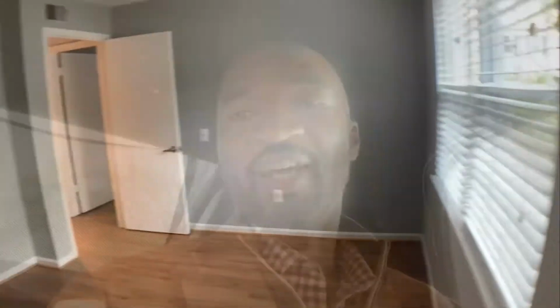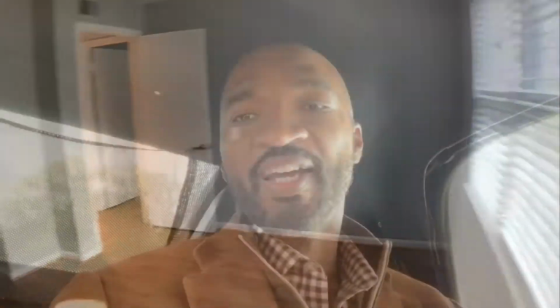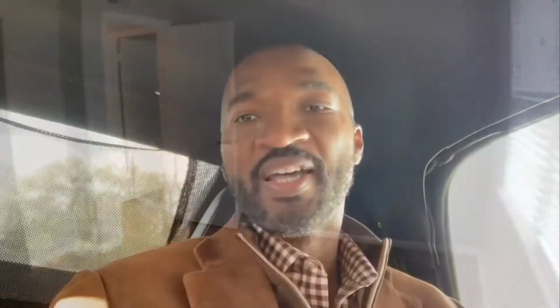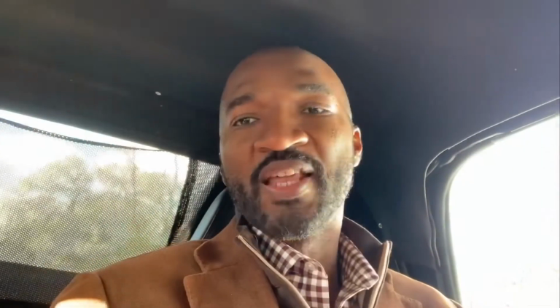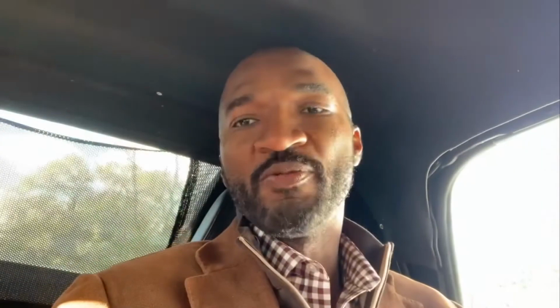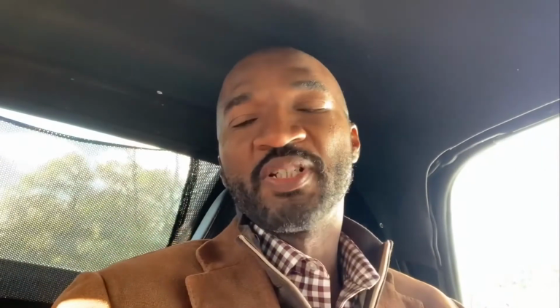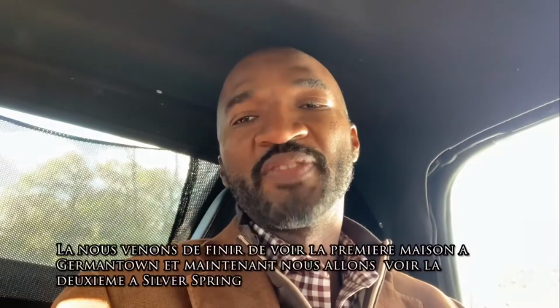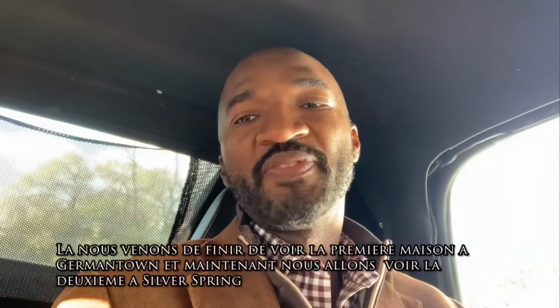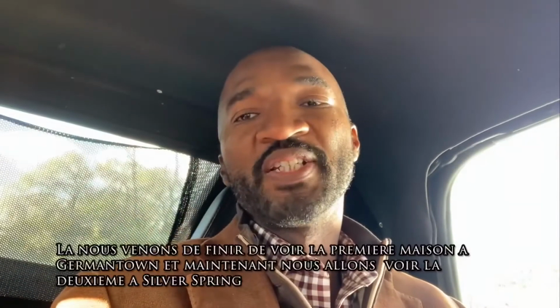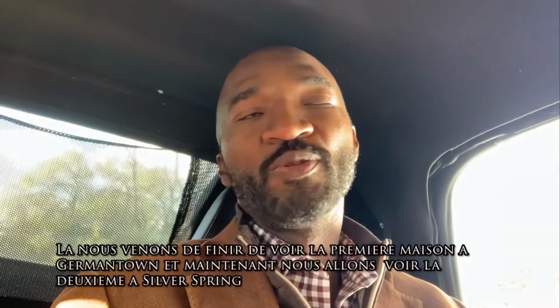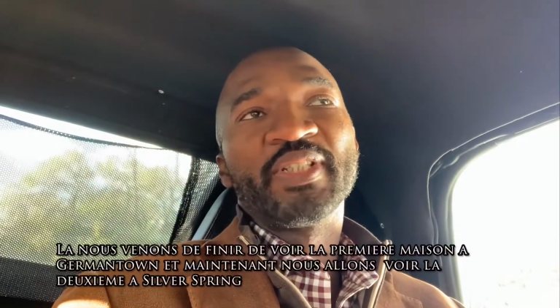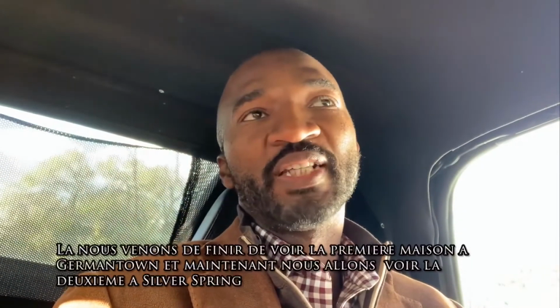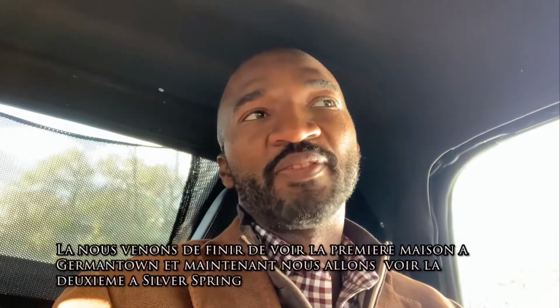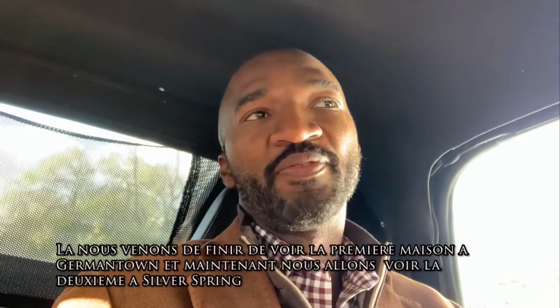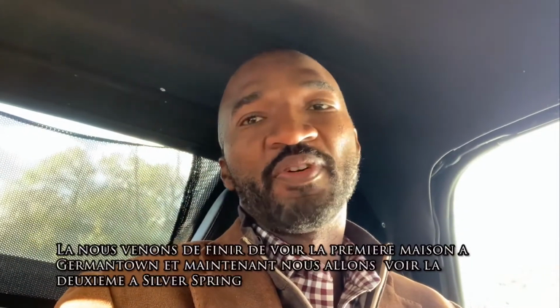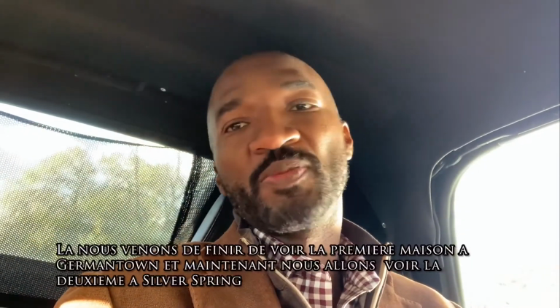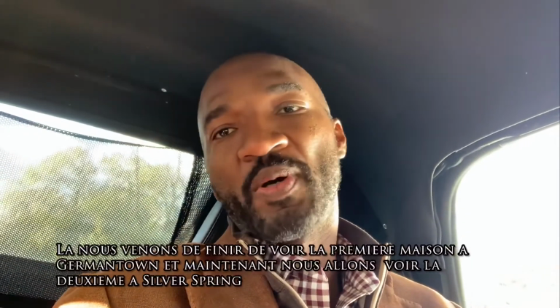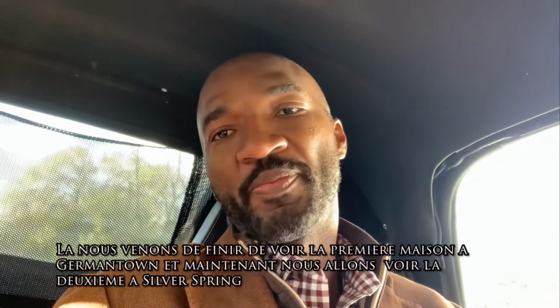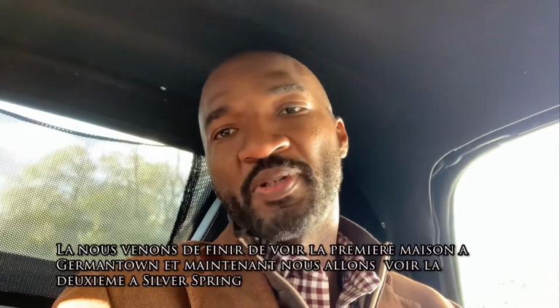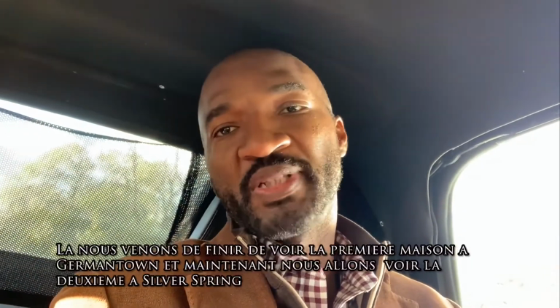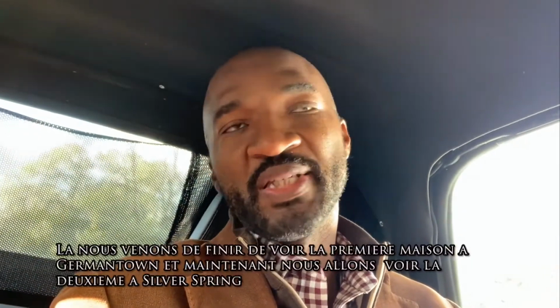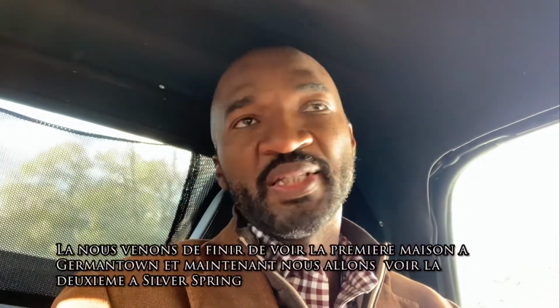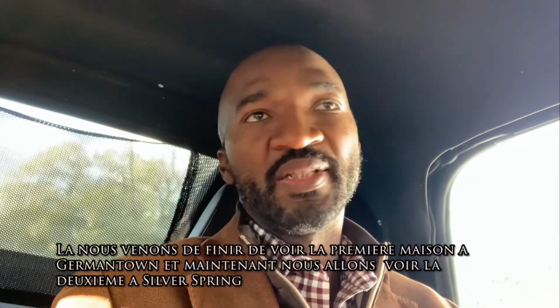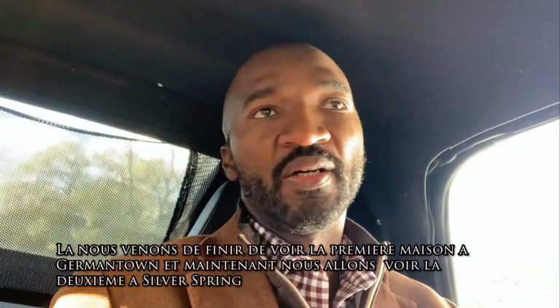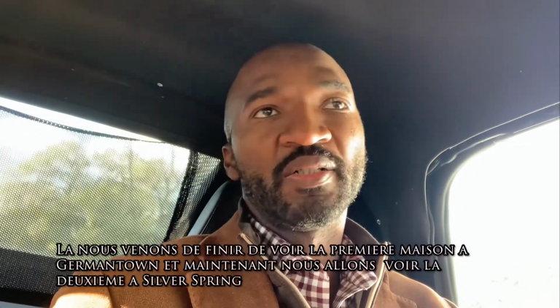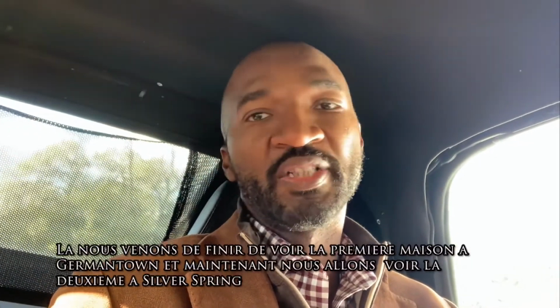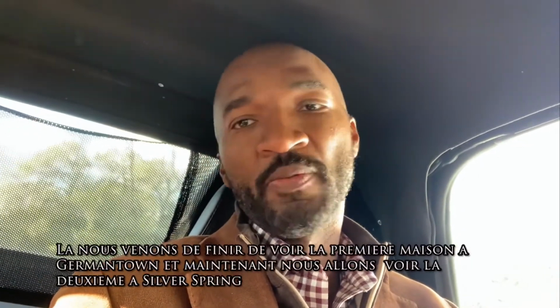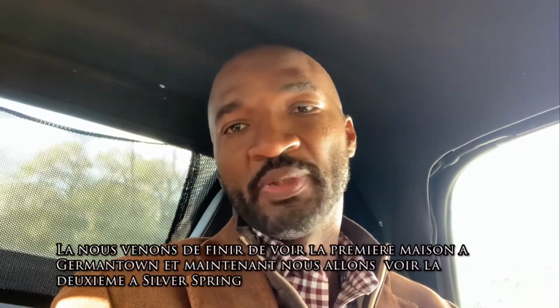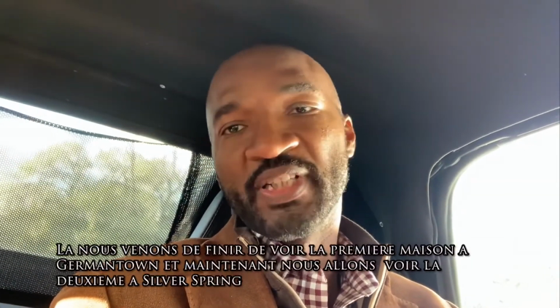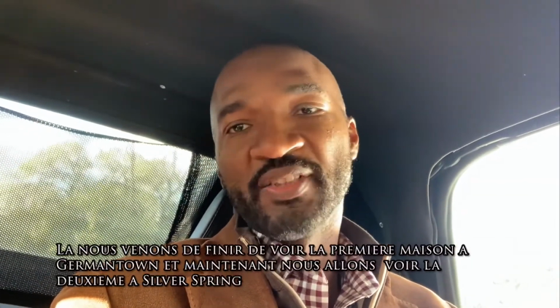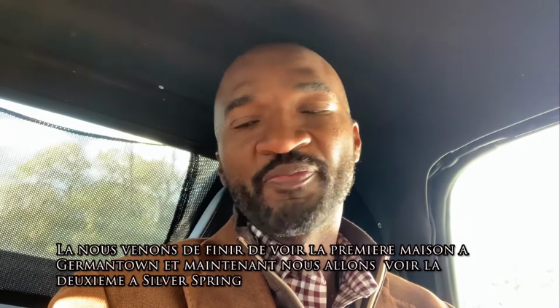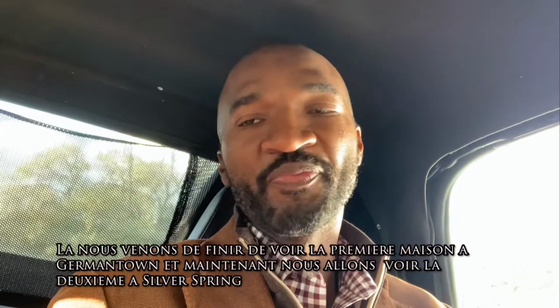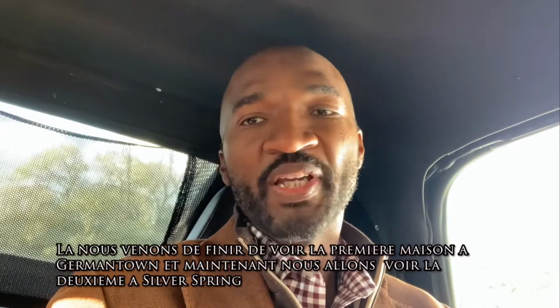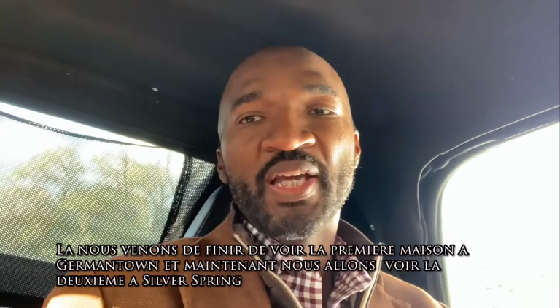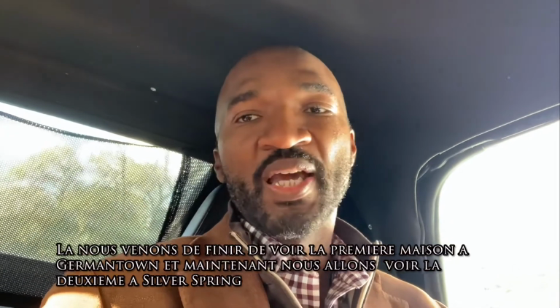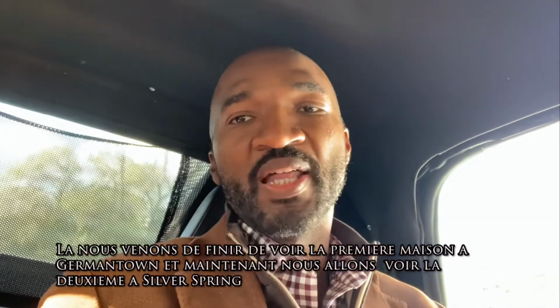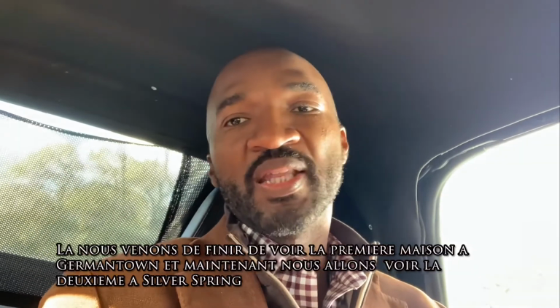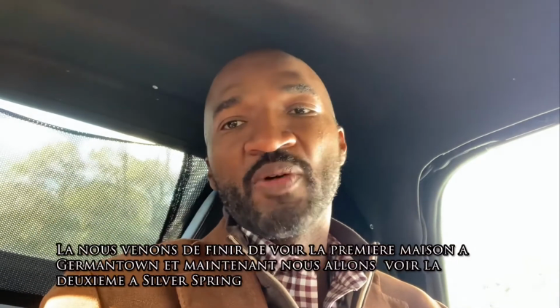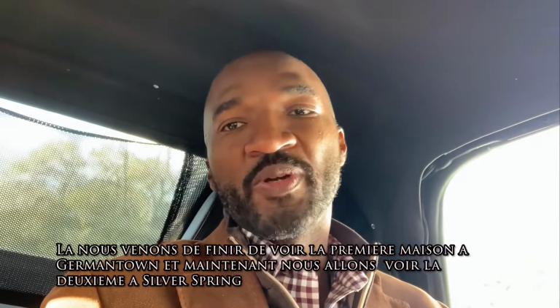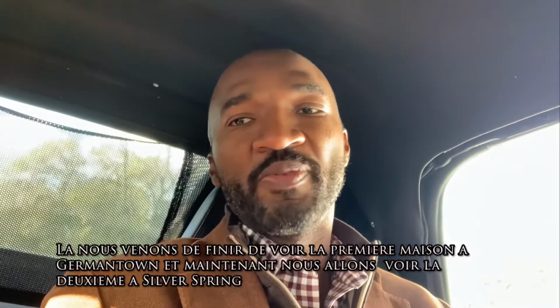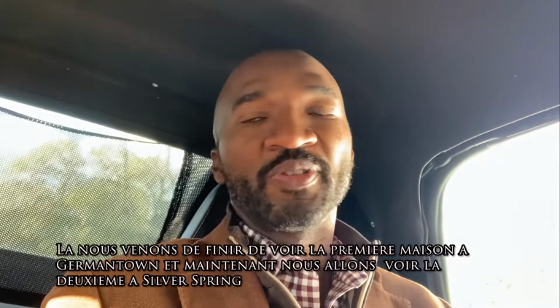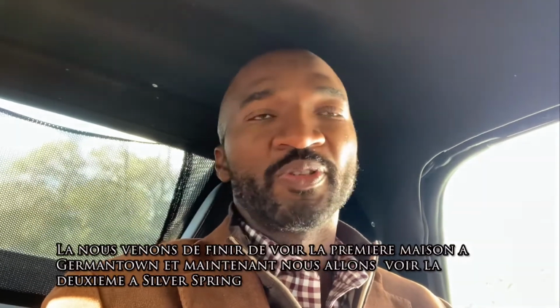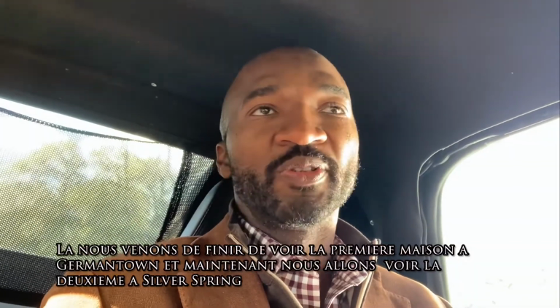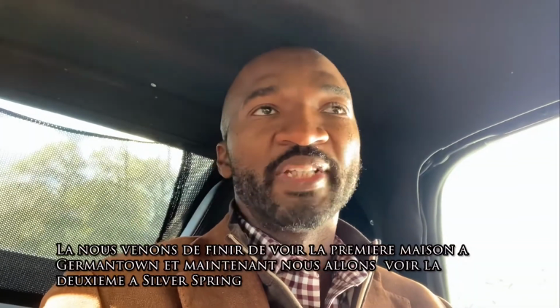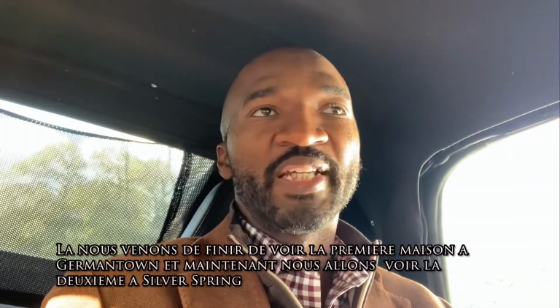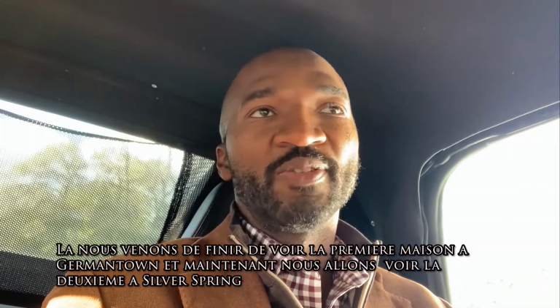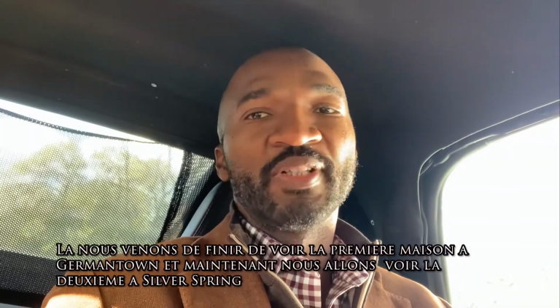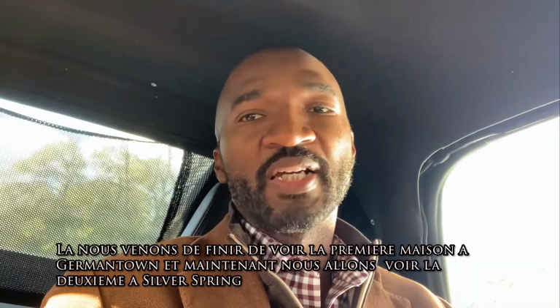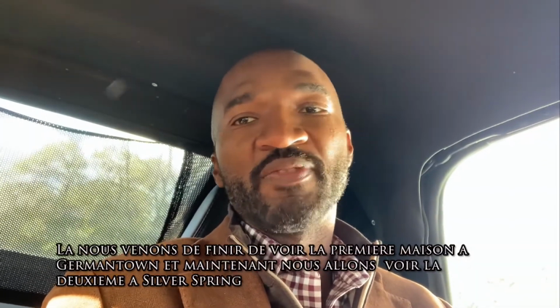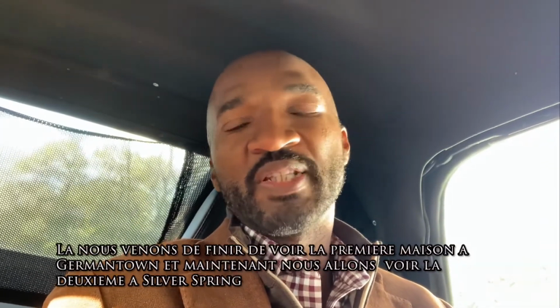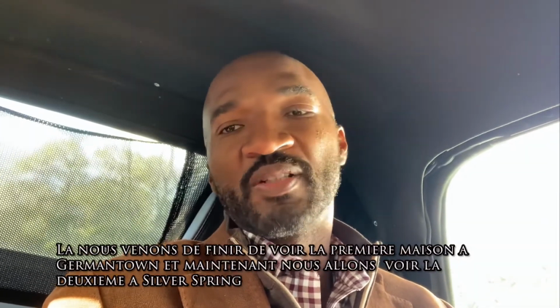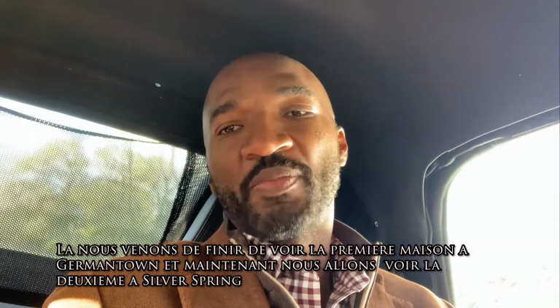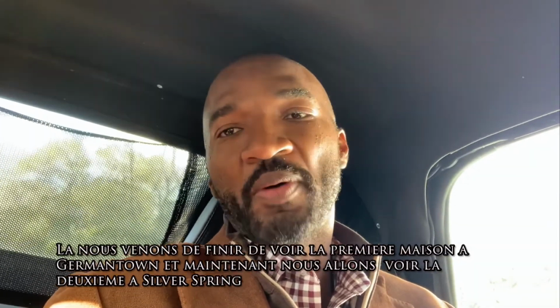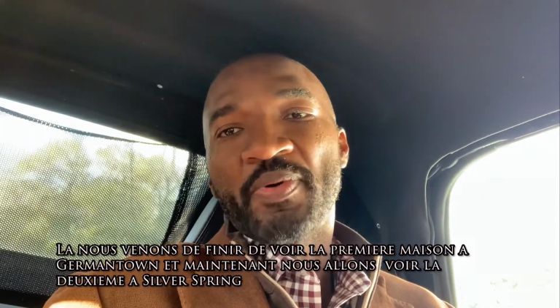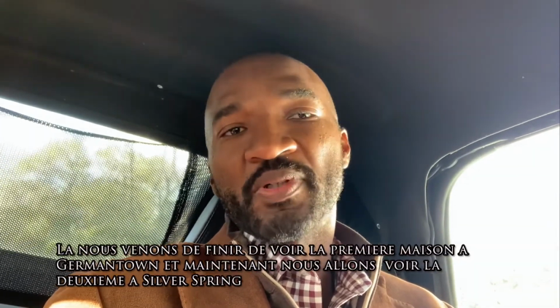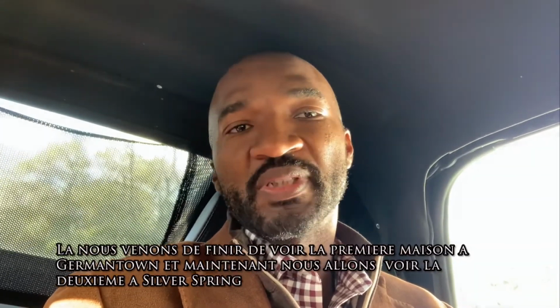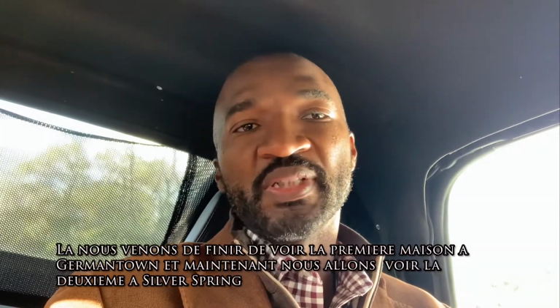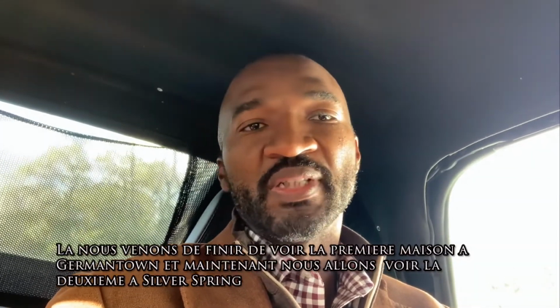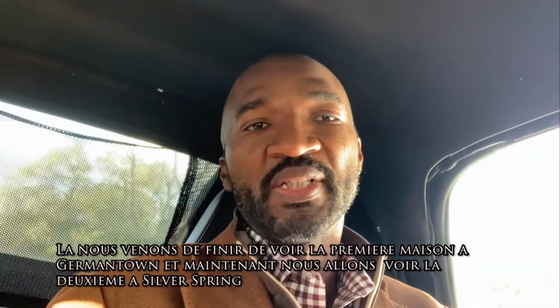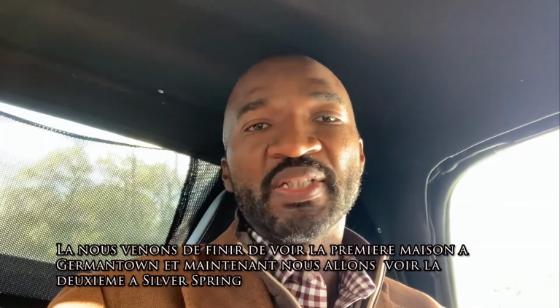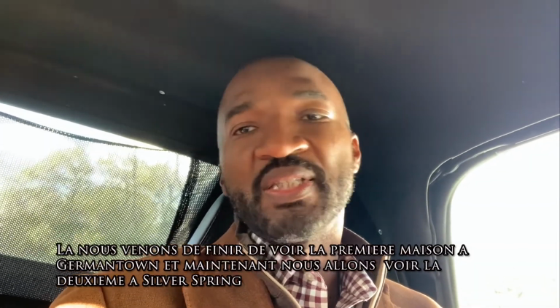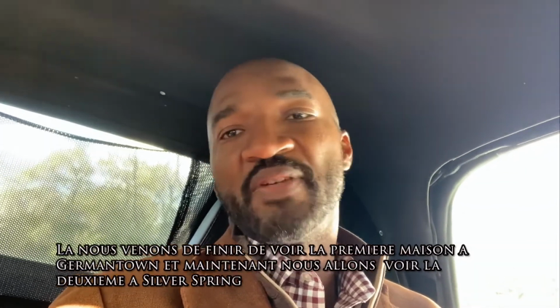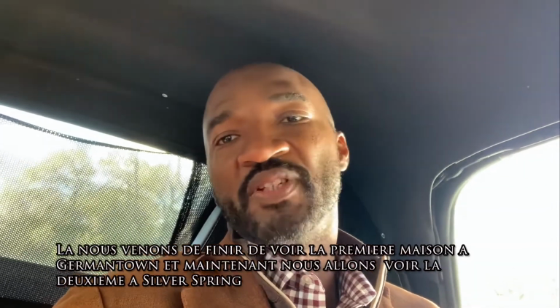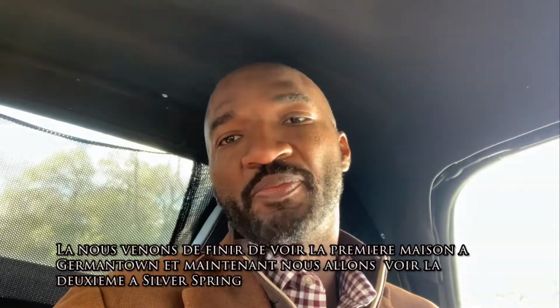We just finished looking at the first property in Germantown, and now we are about to go take a look at the second property in Silver Spring.